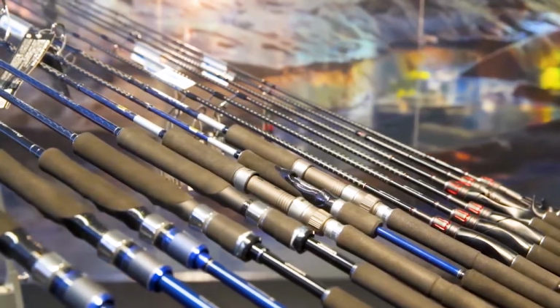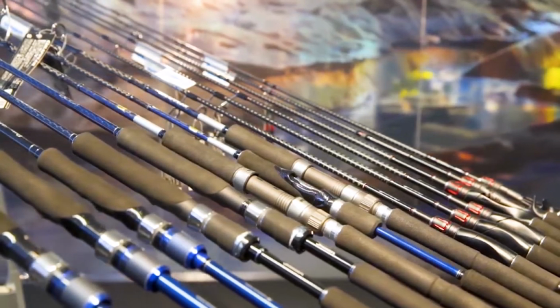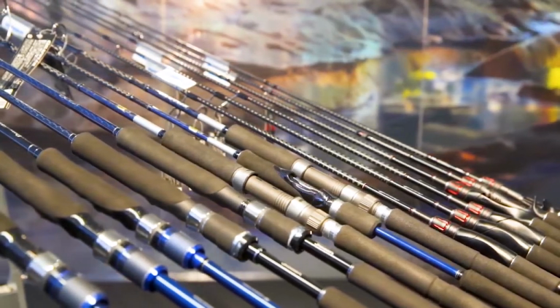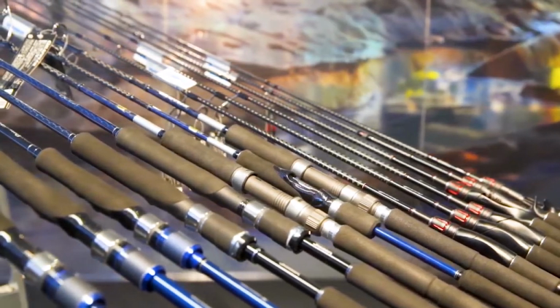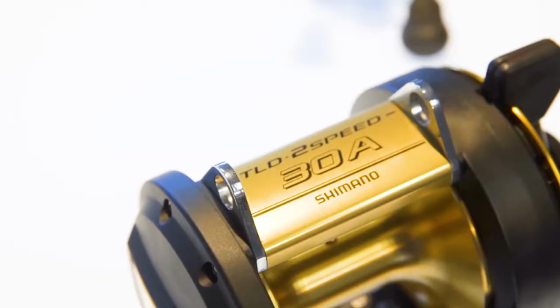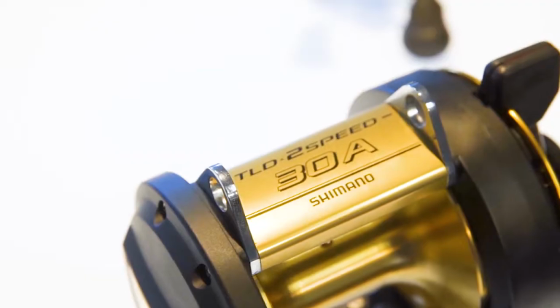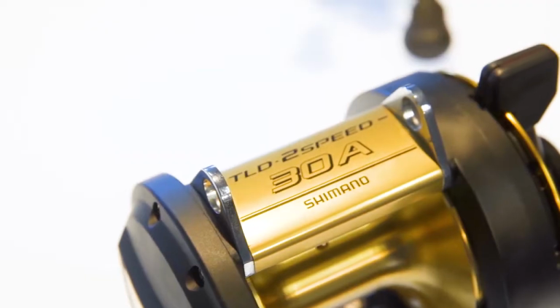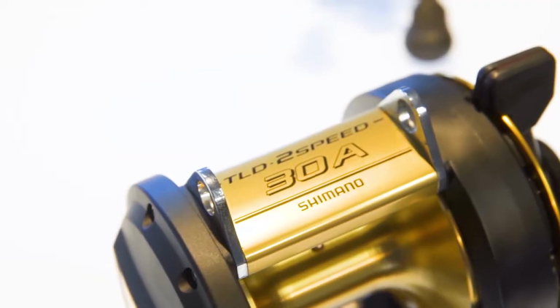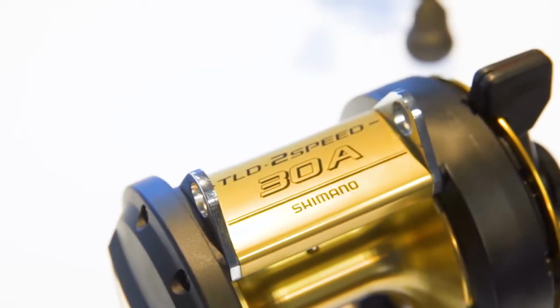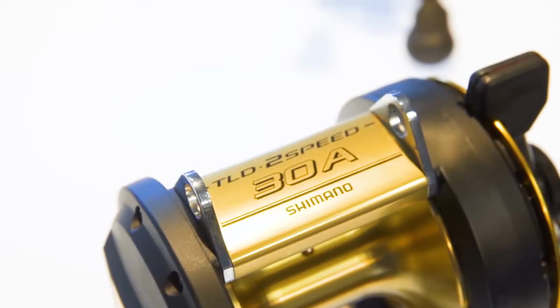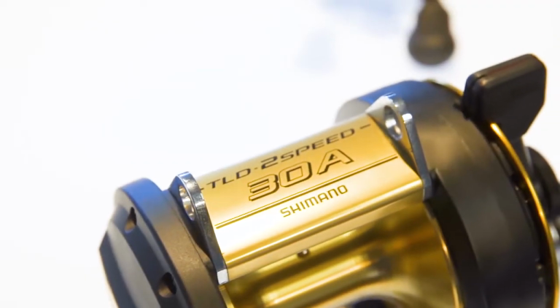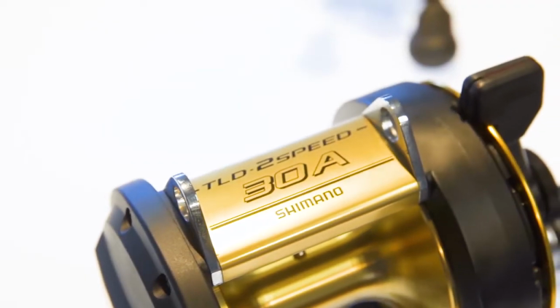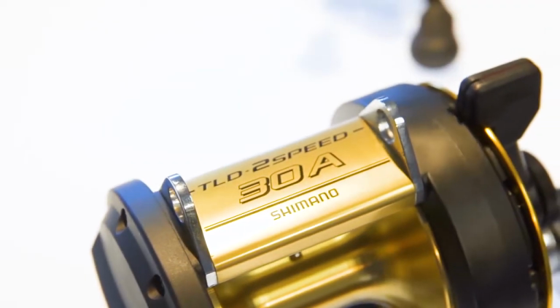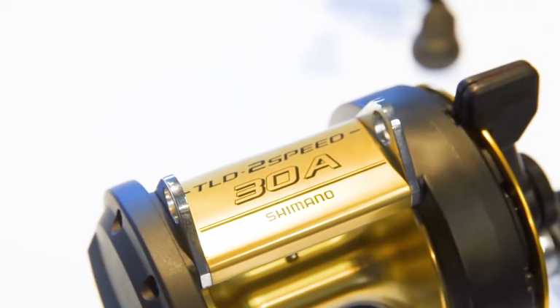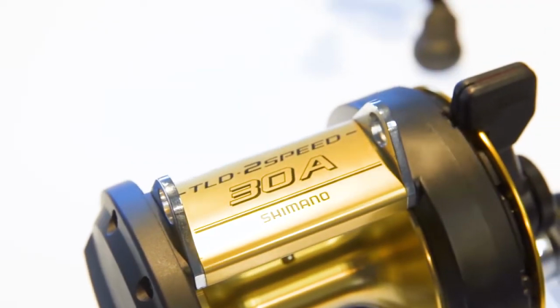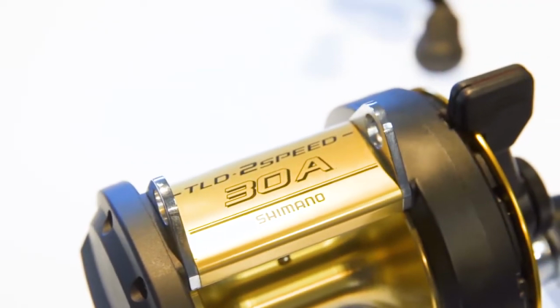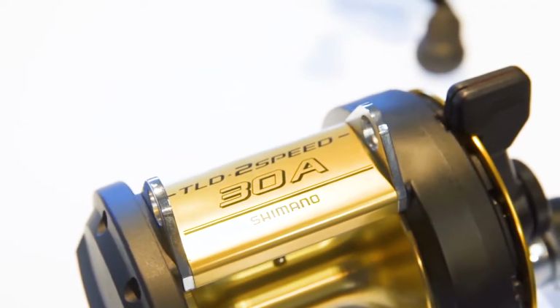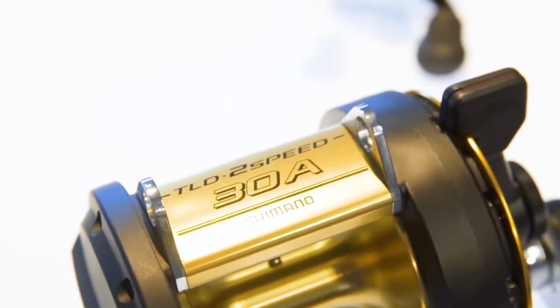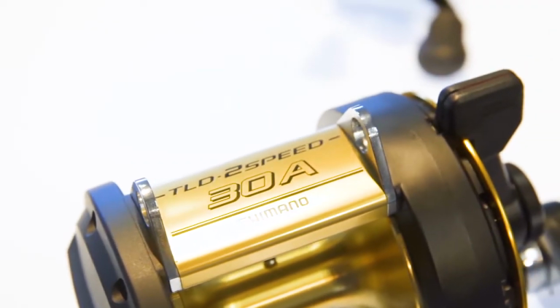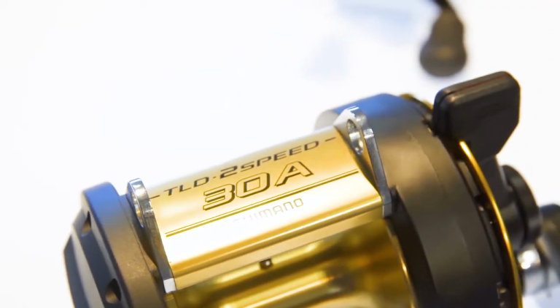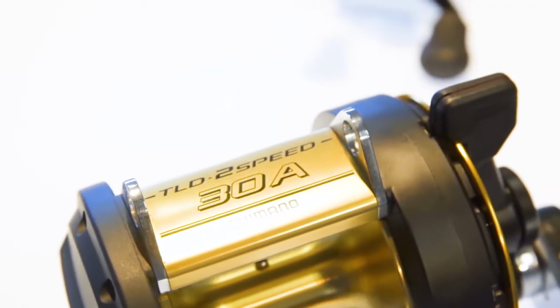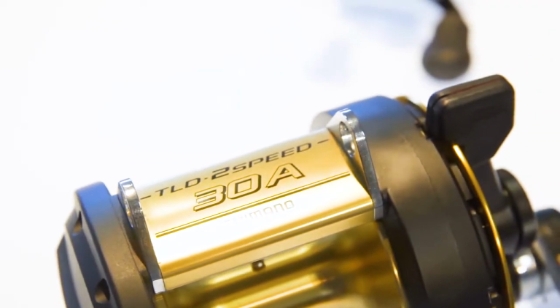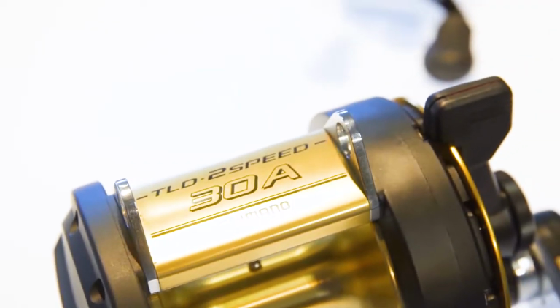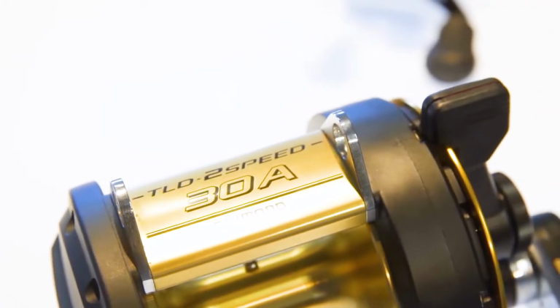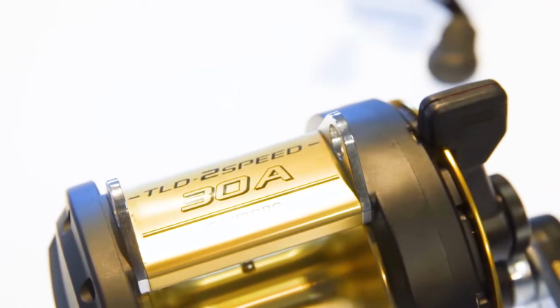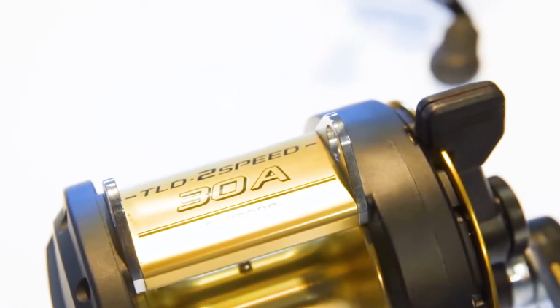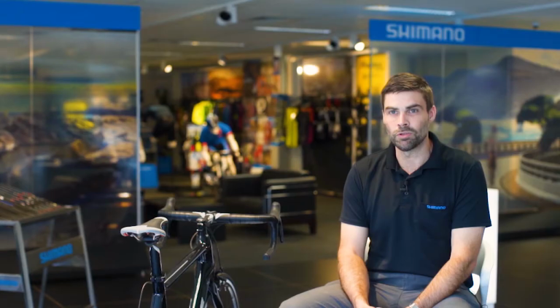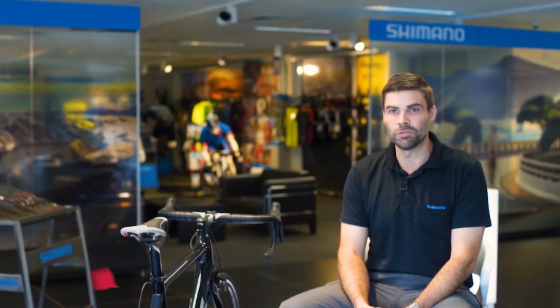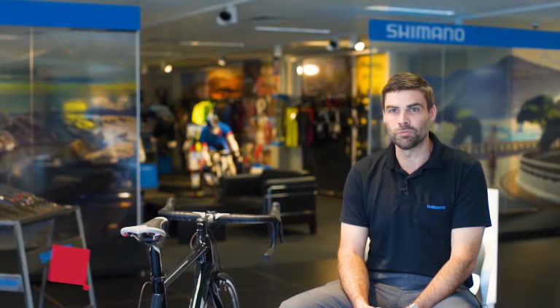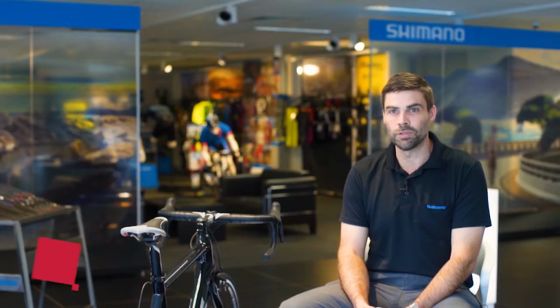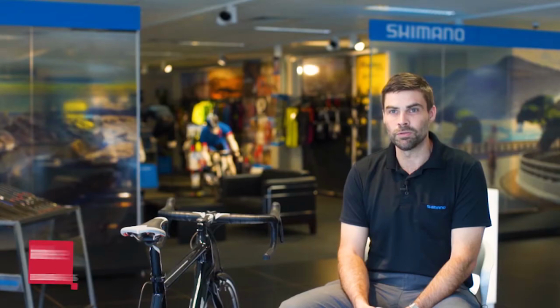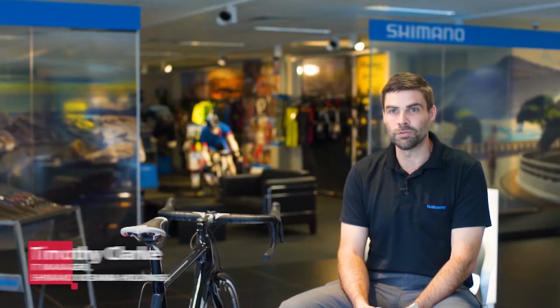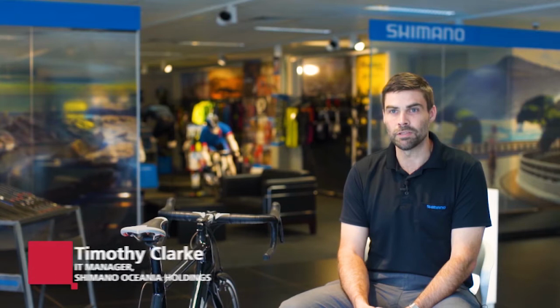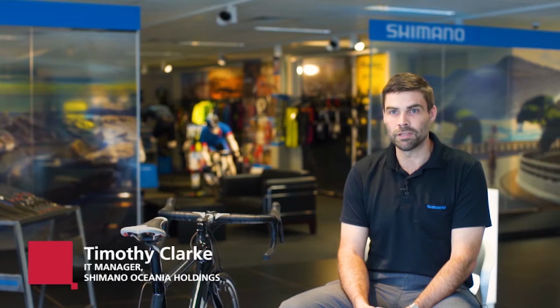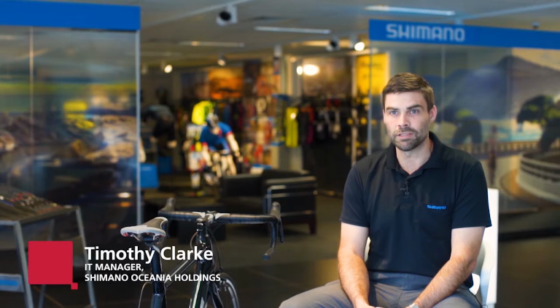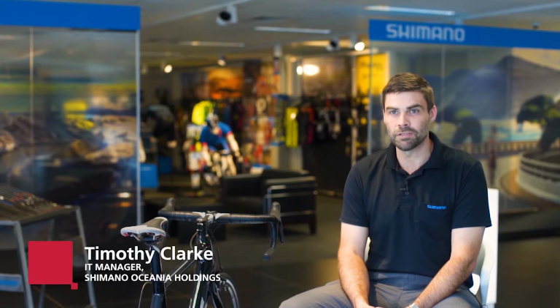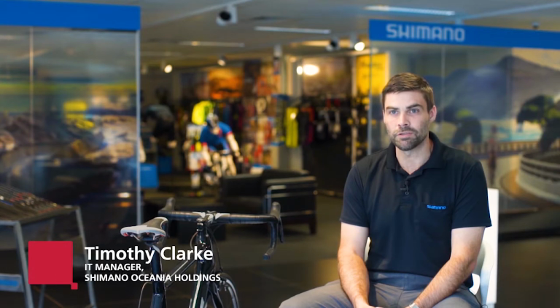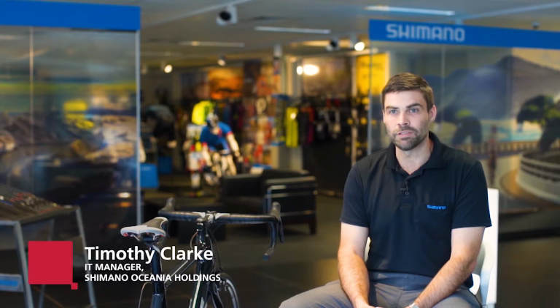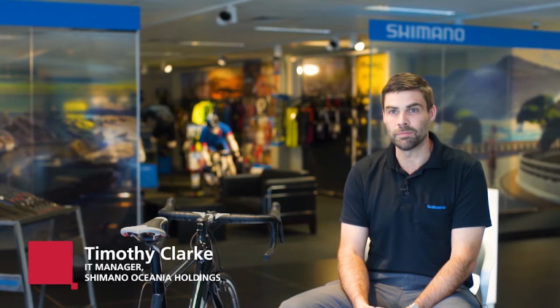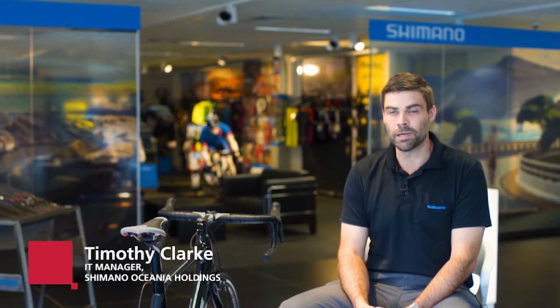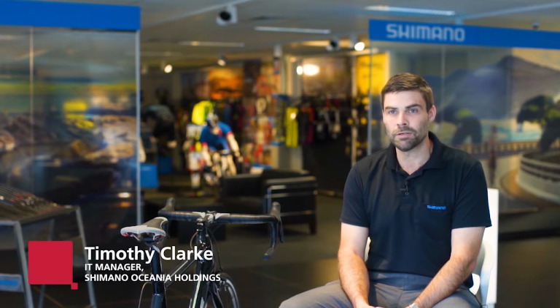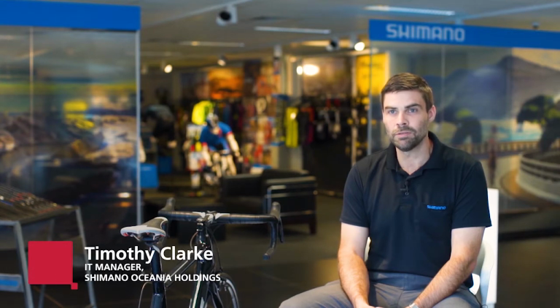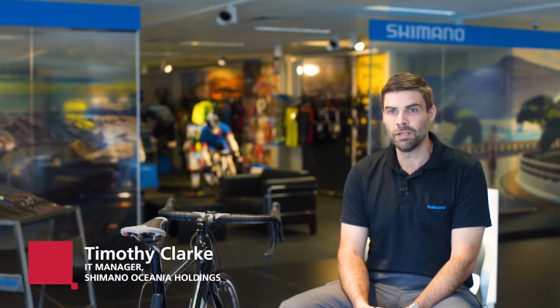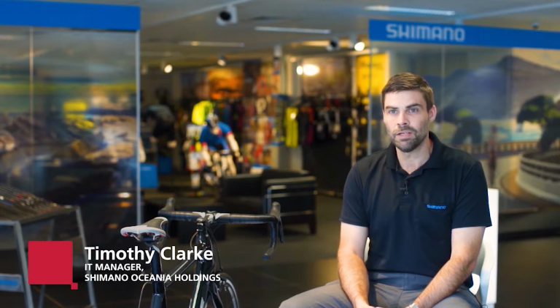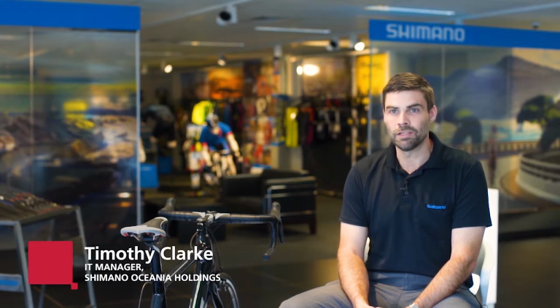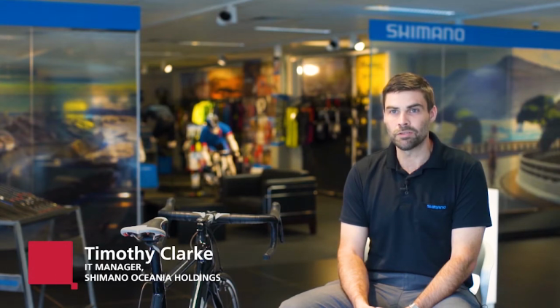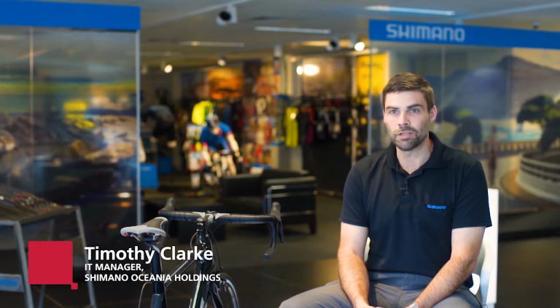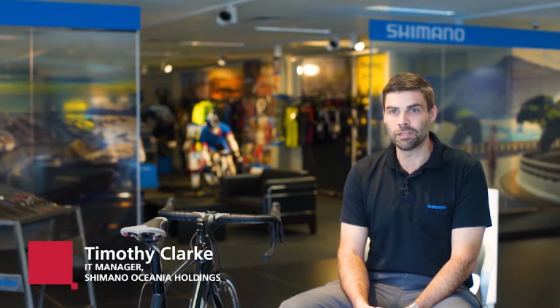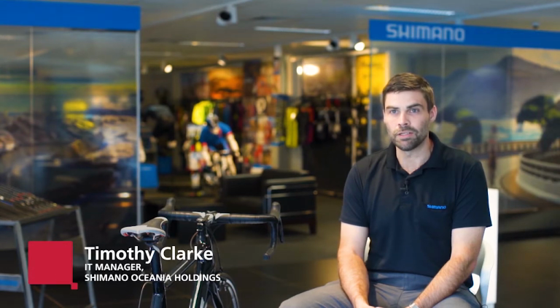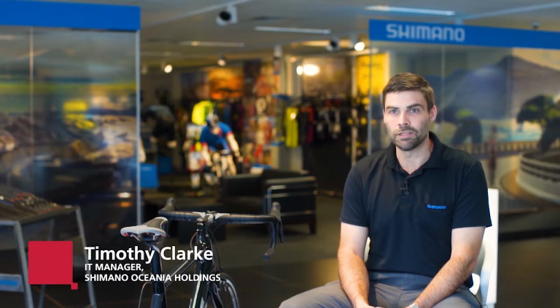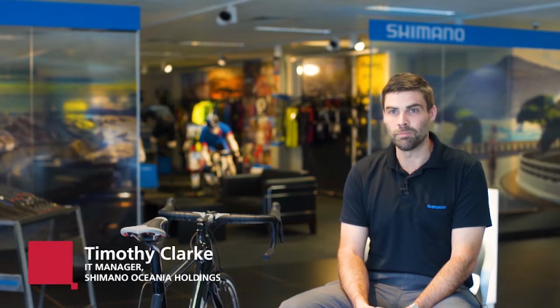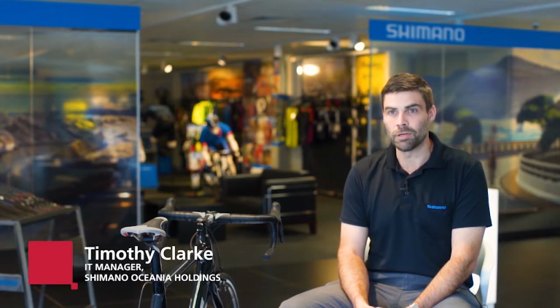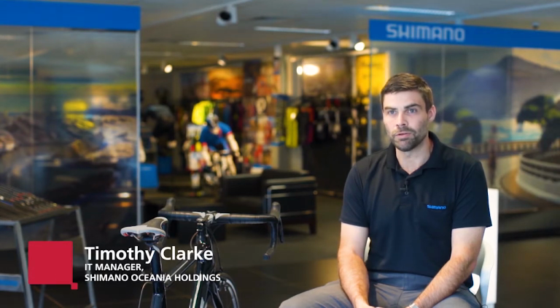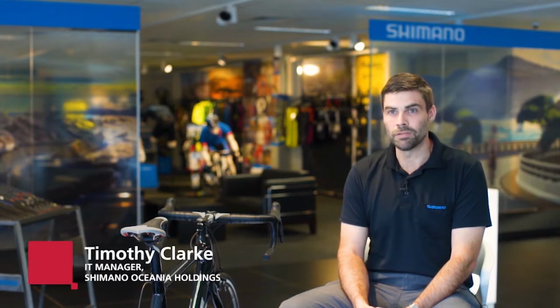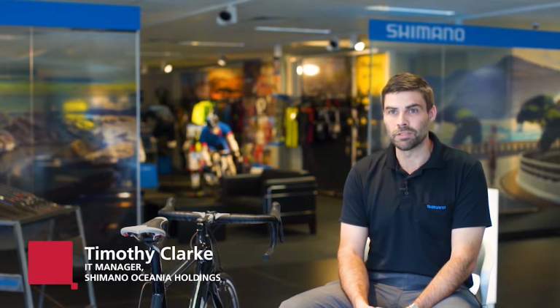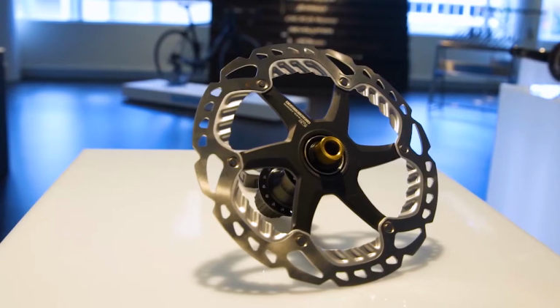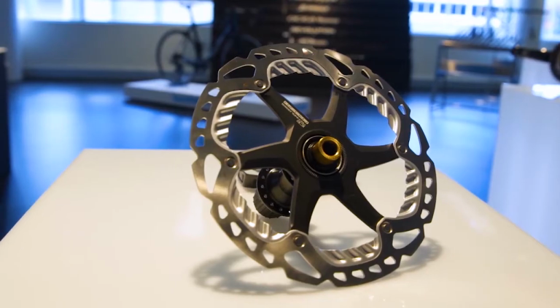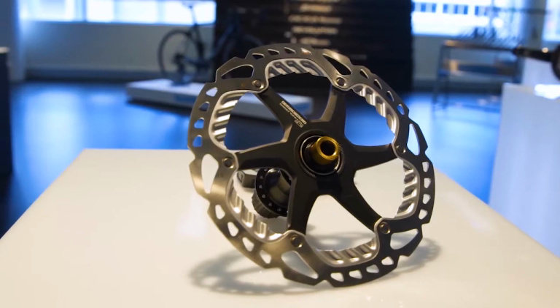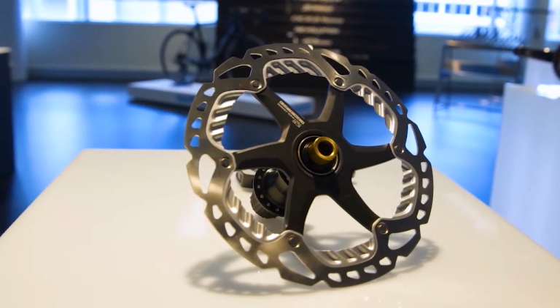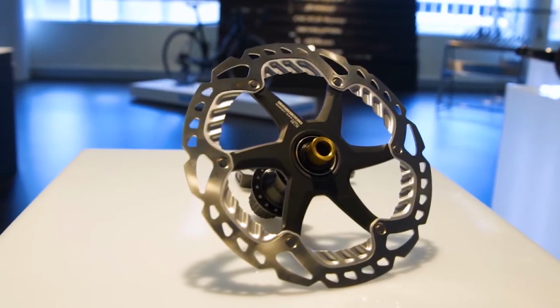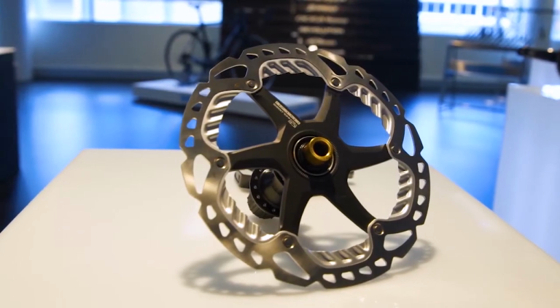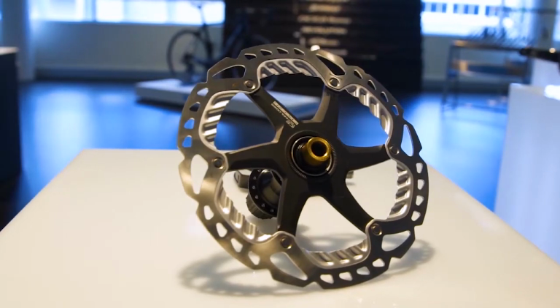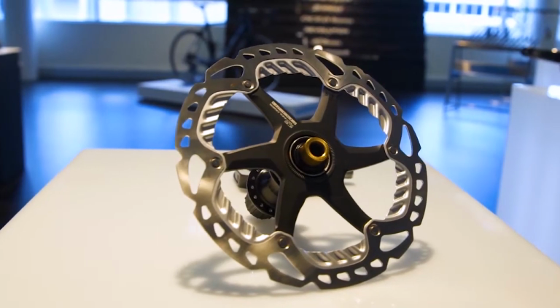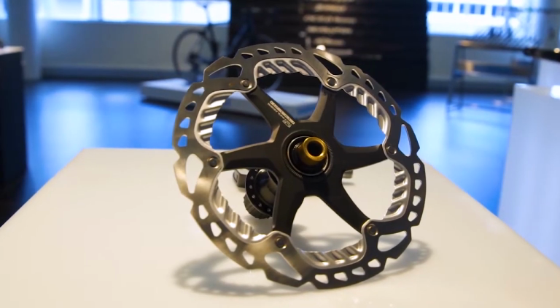Shimano is a company that manufactures and distributes fishing rods, reels, accessories and apparel, and cycling components, accessories and spares.